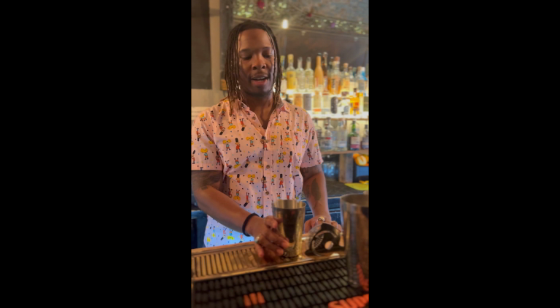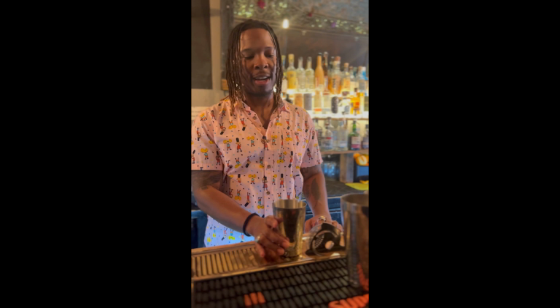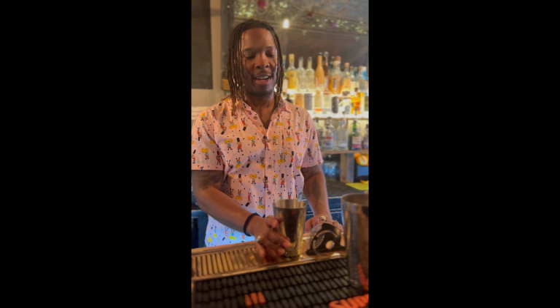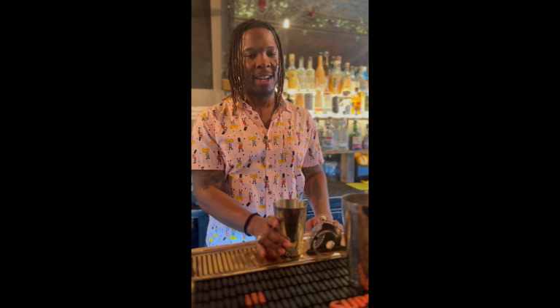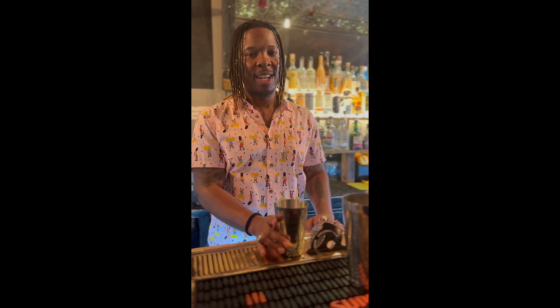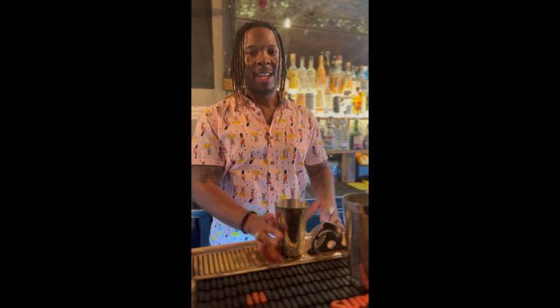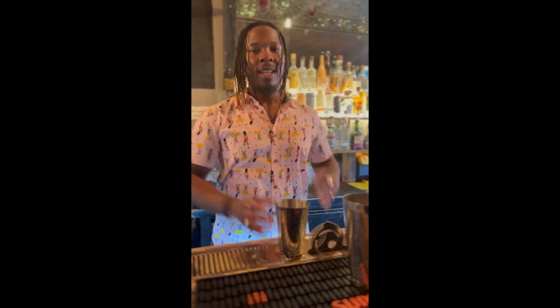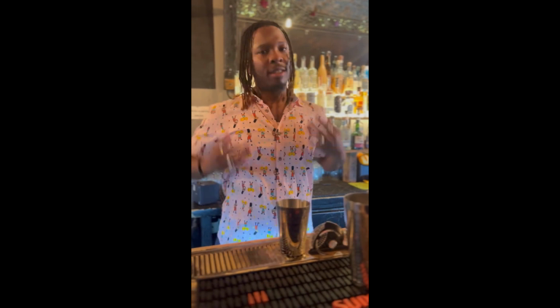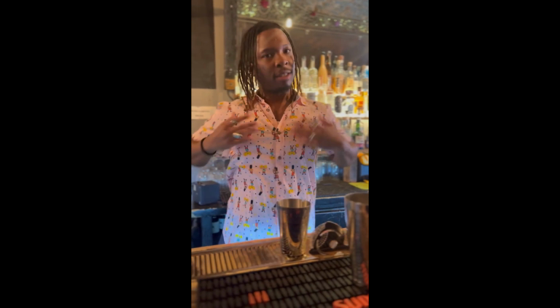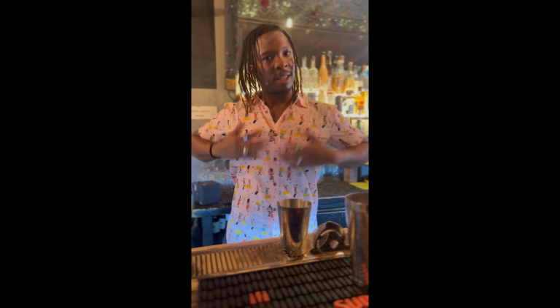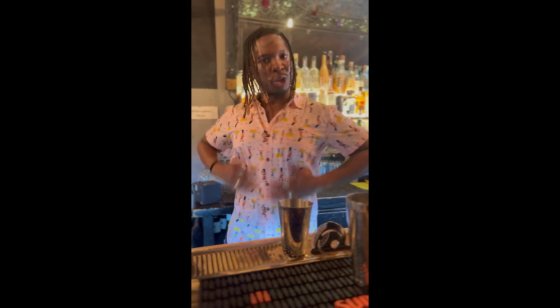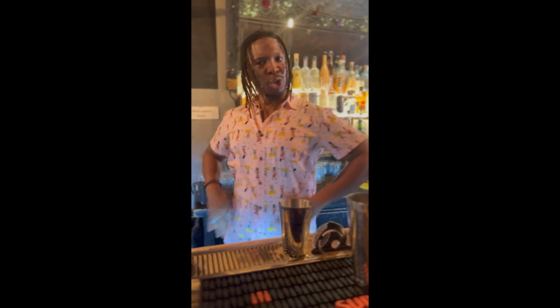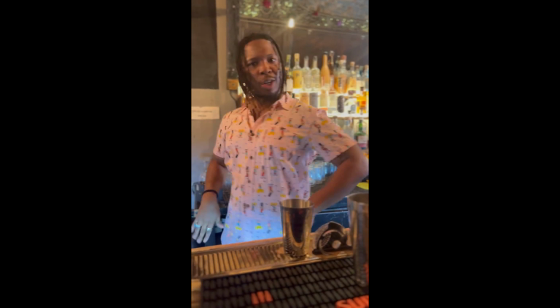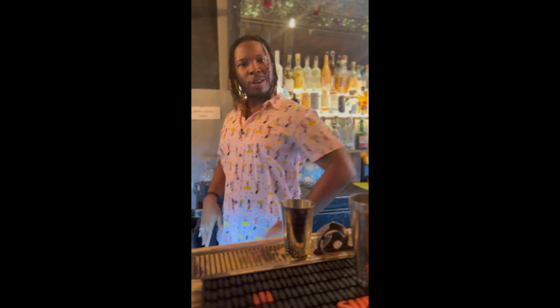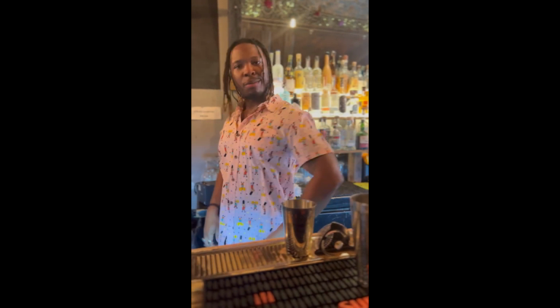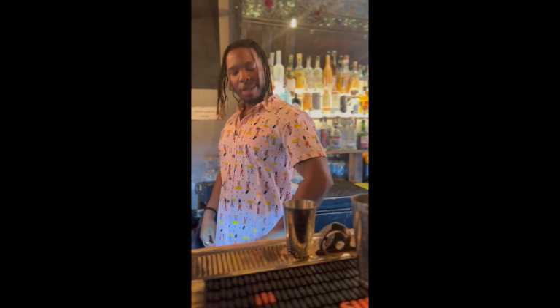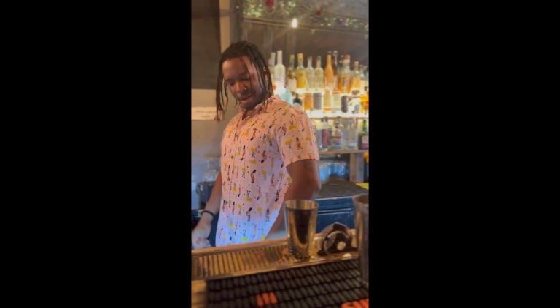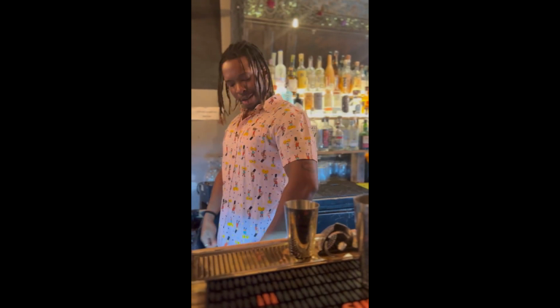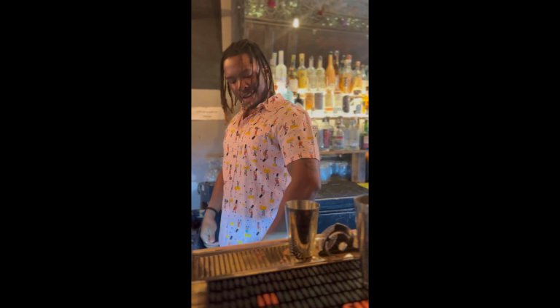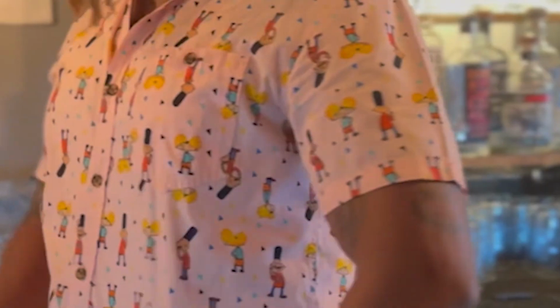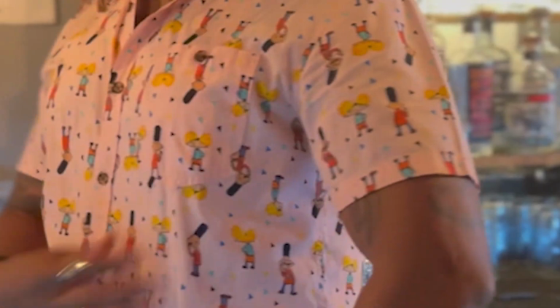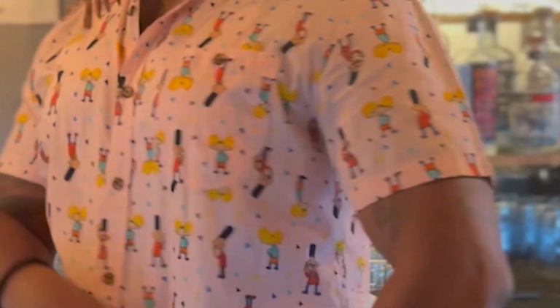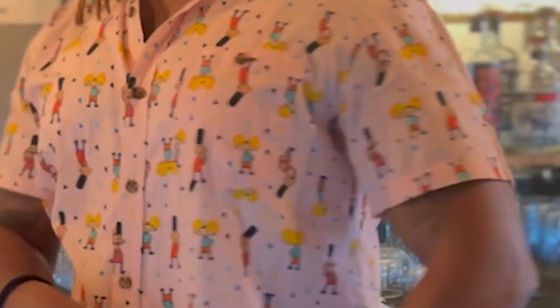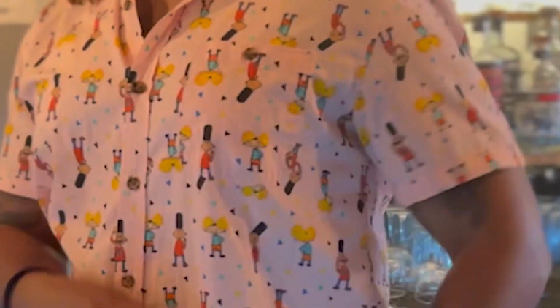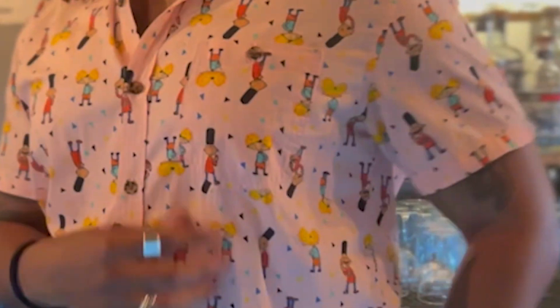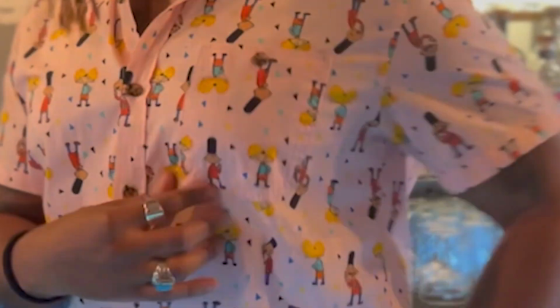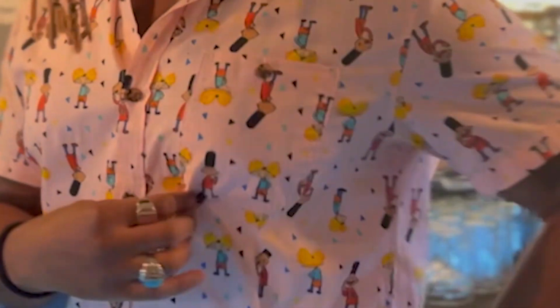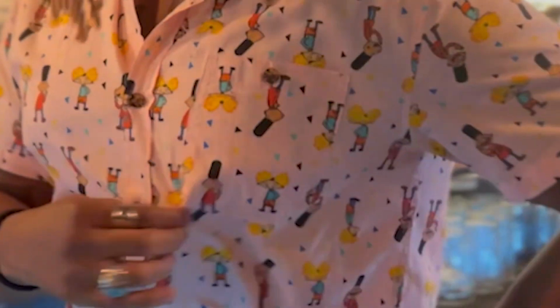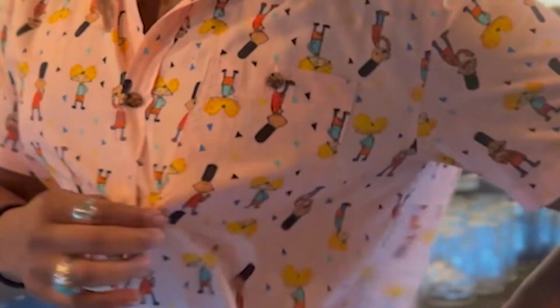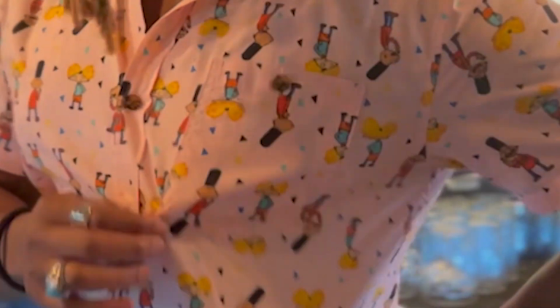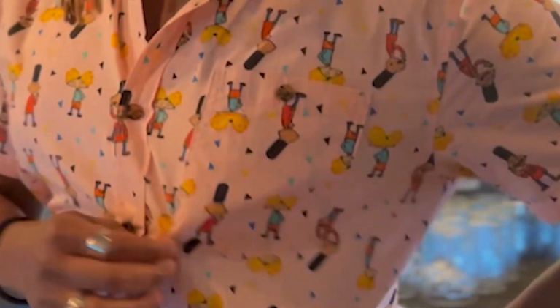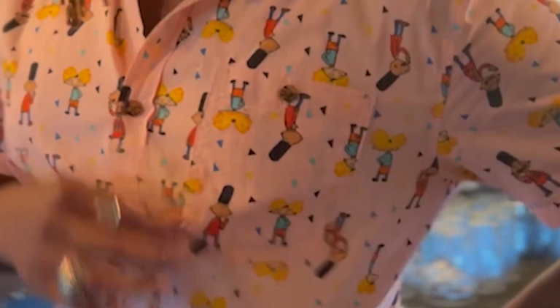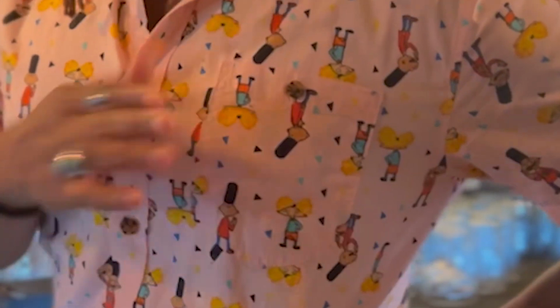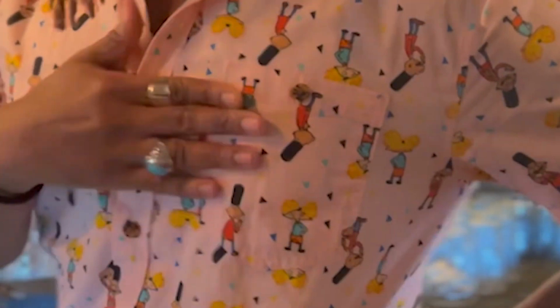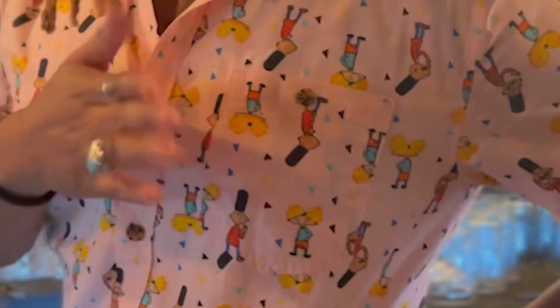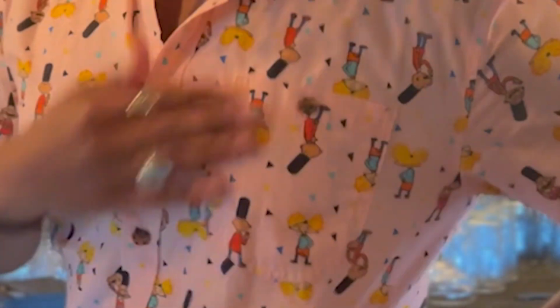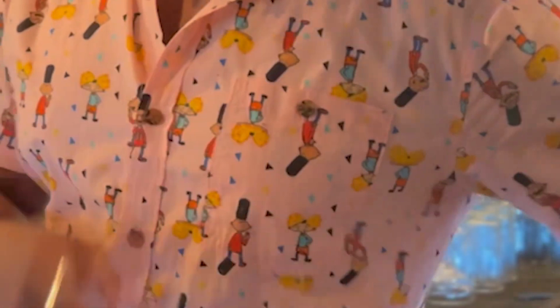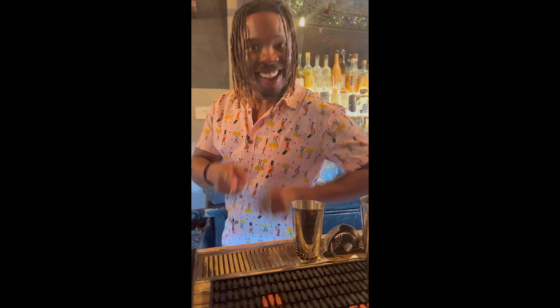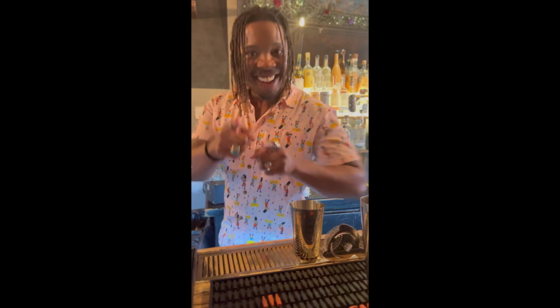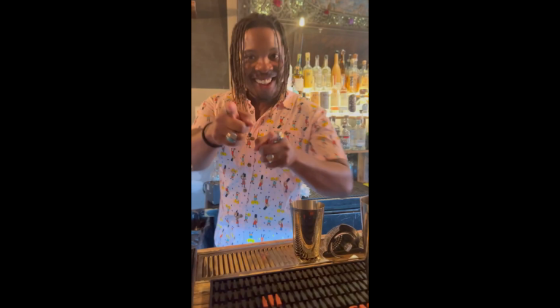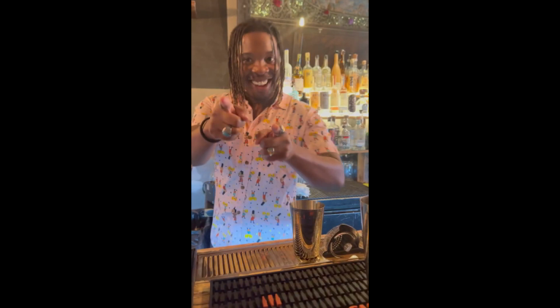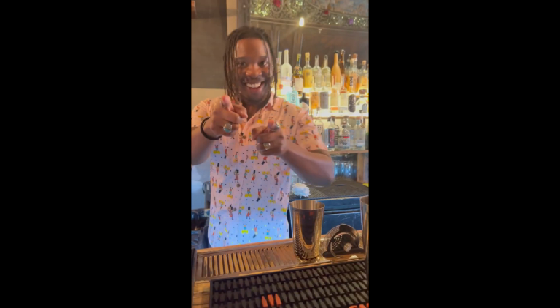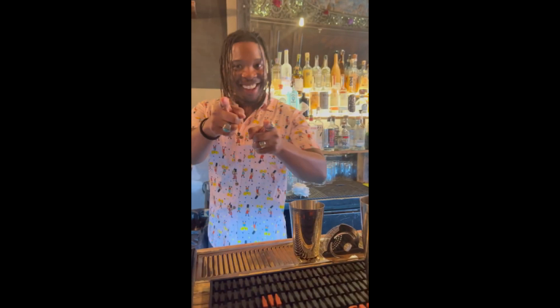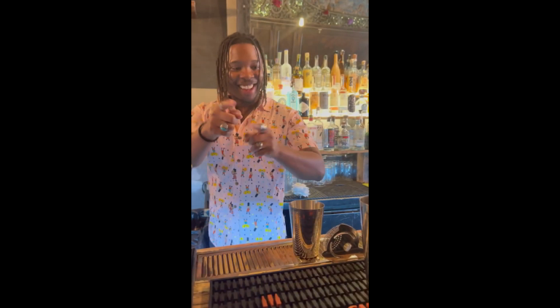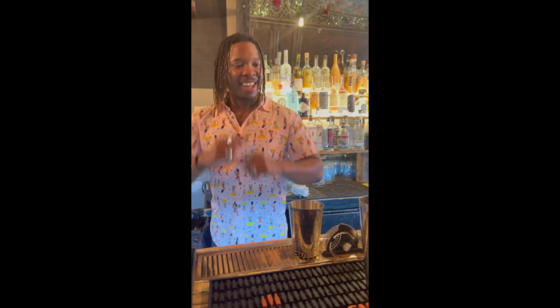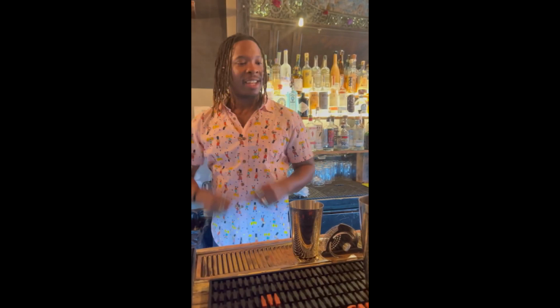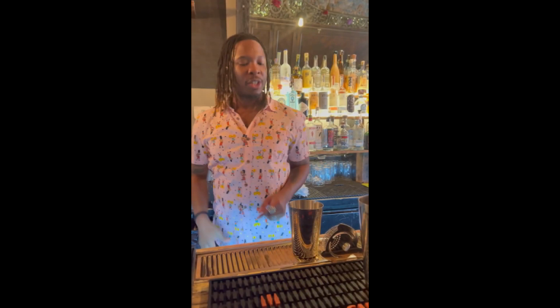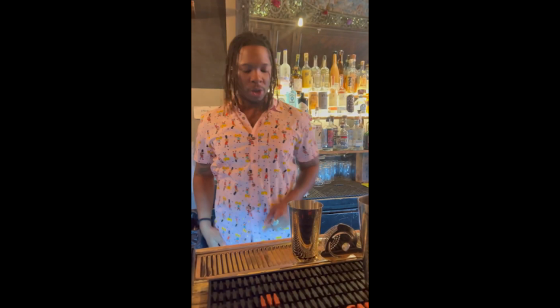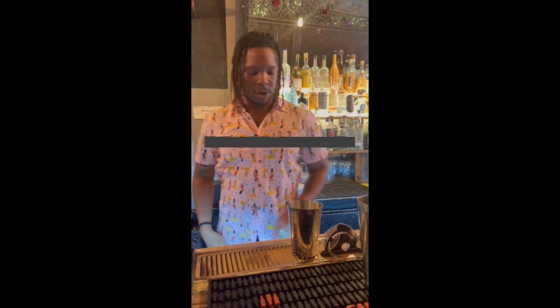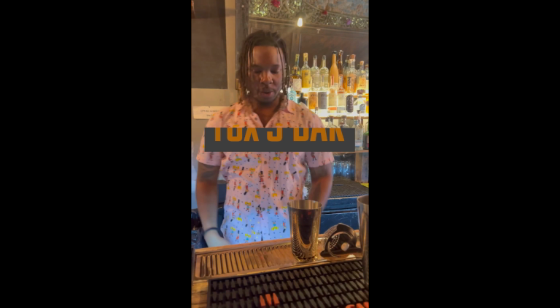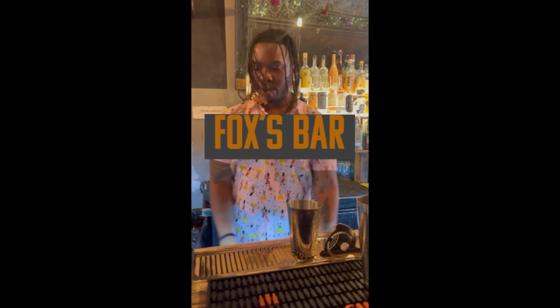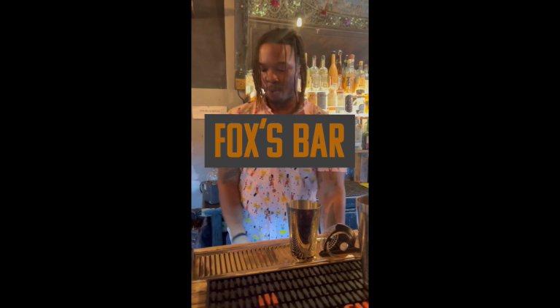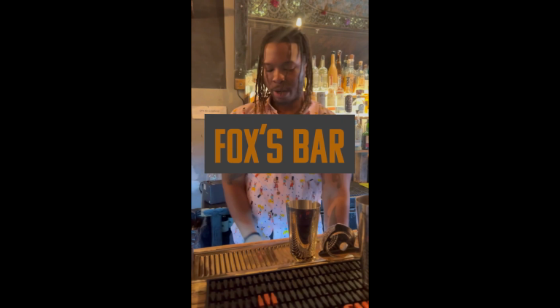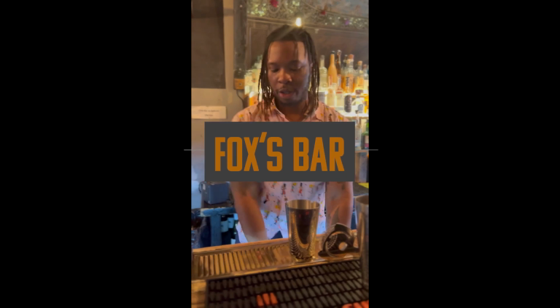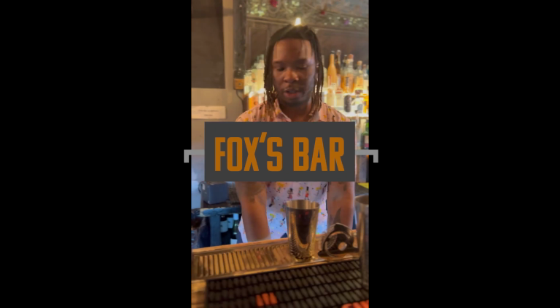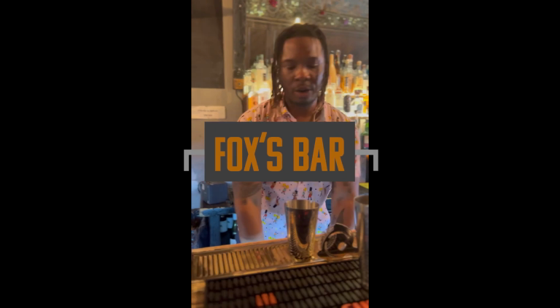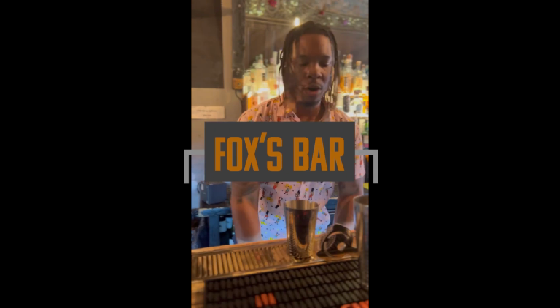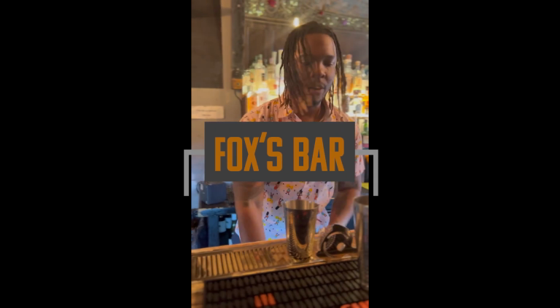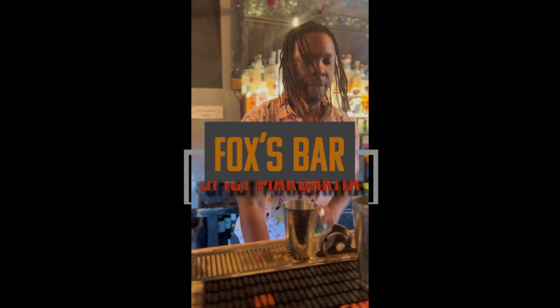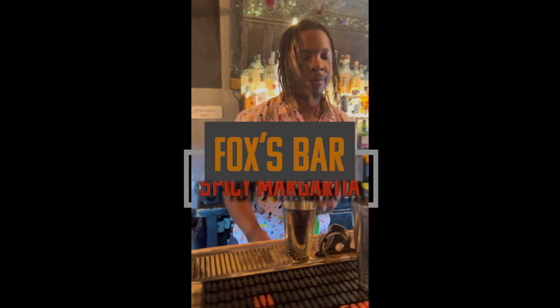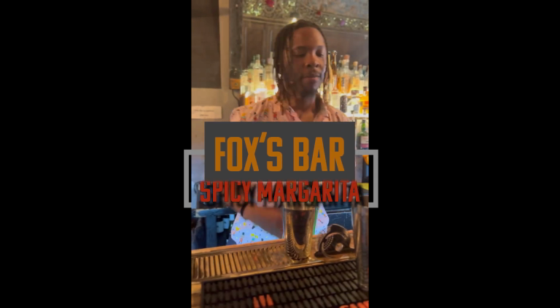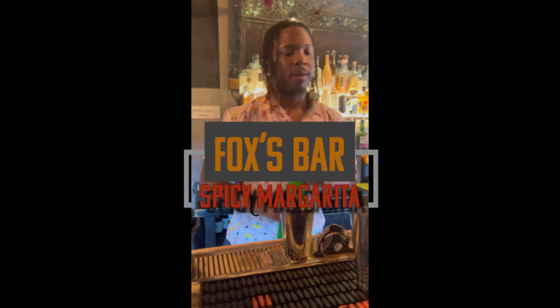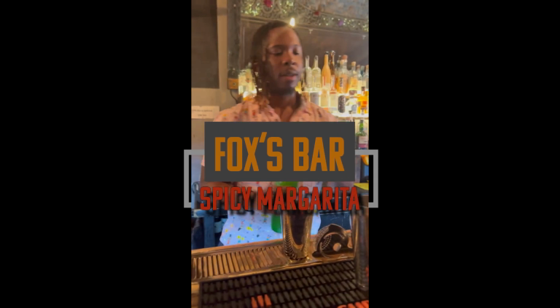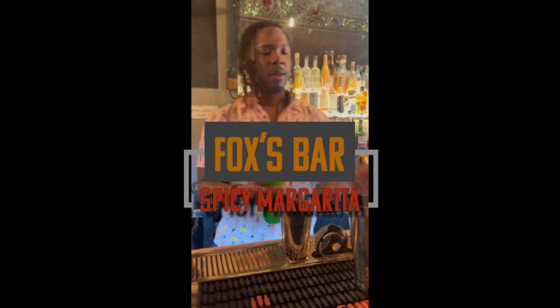Look at this shirt. I thrifted it from Houston — it's a Hey Arnold shirt. Now back to the show.